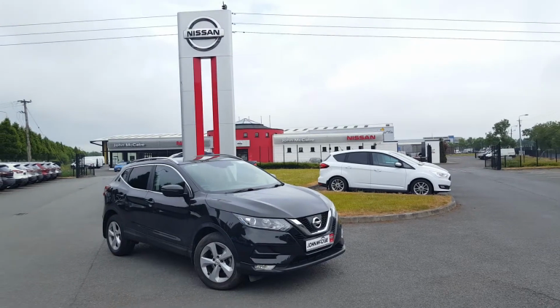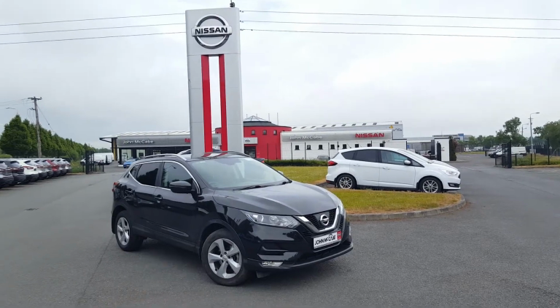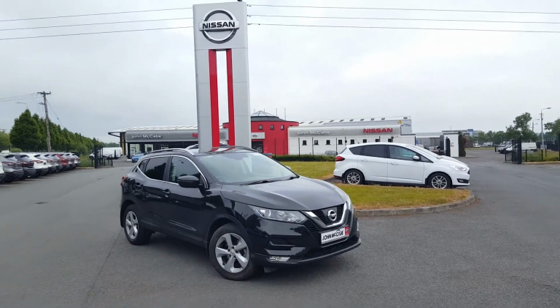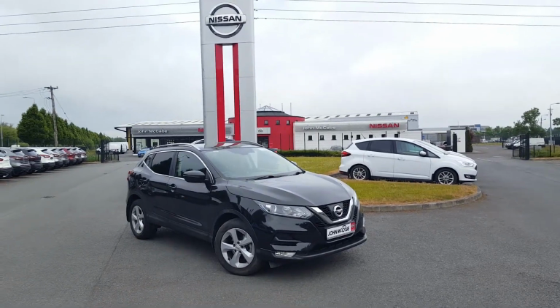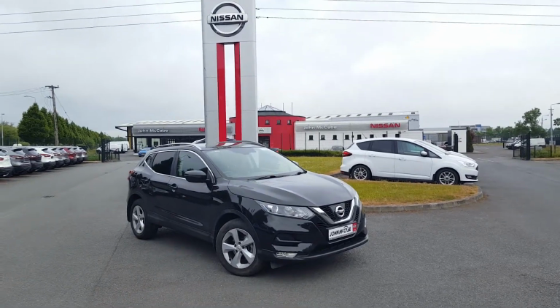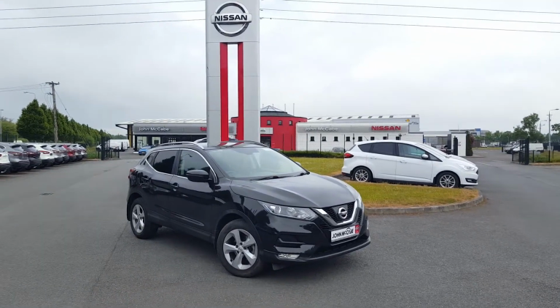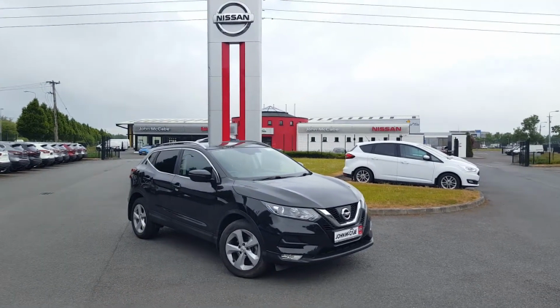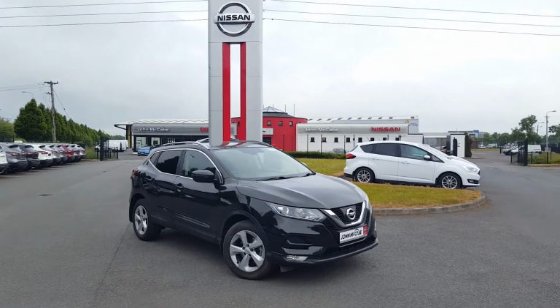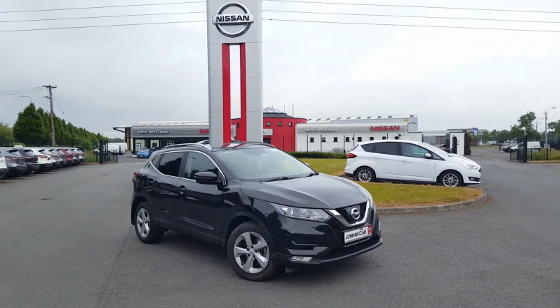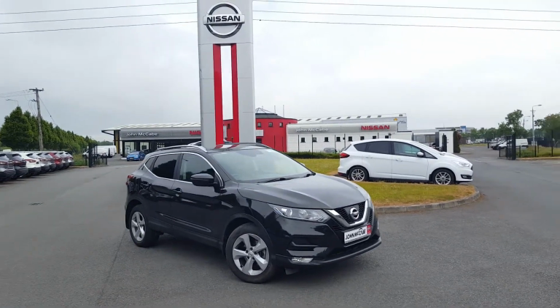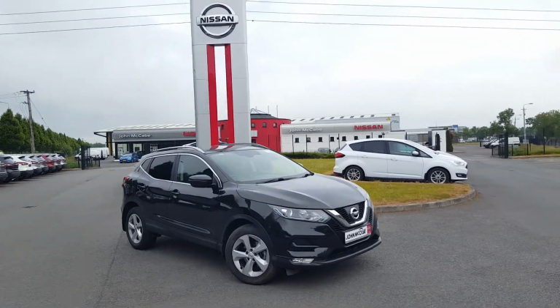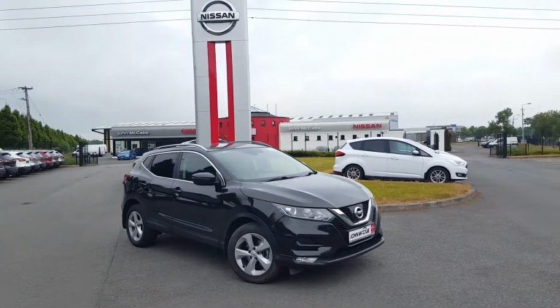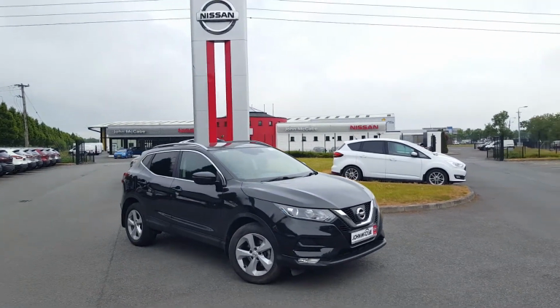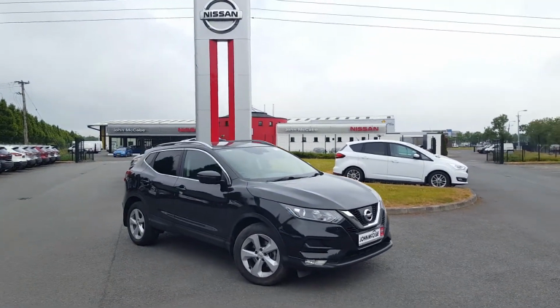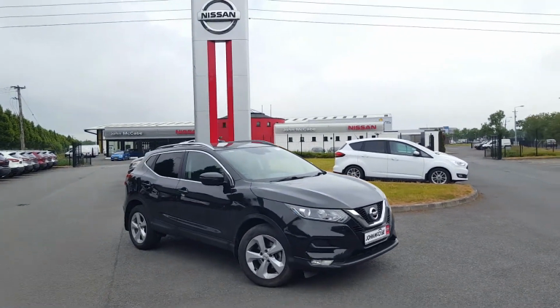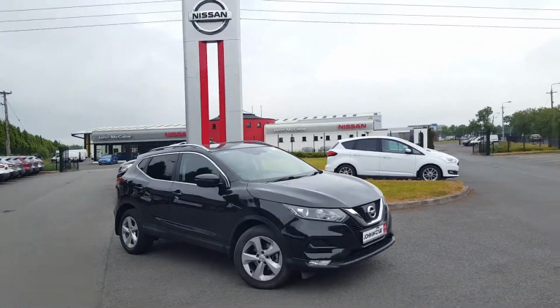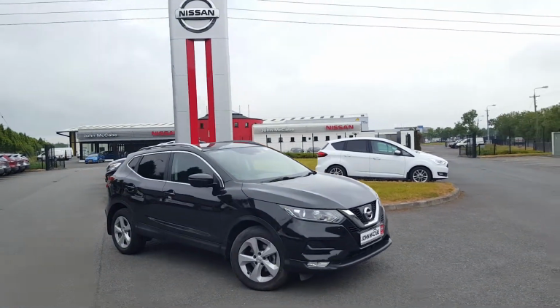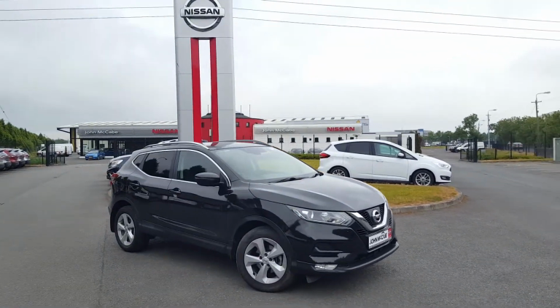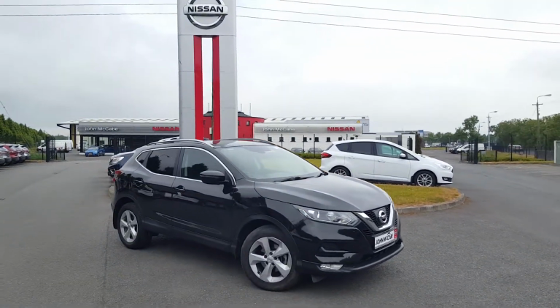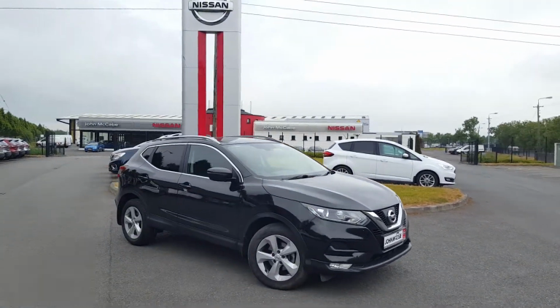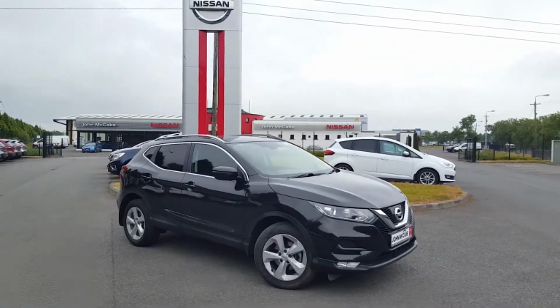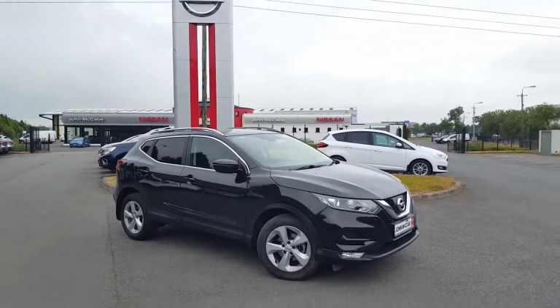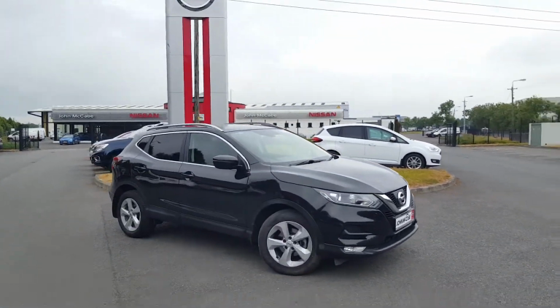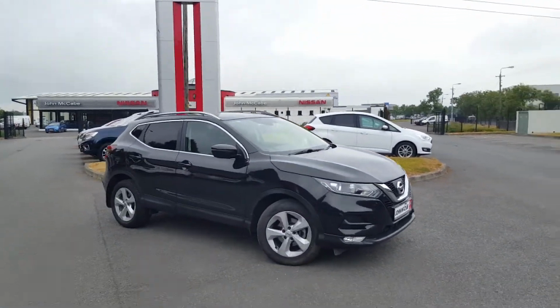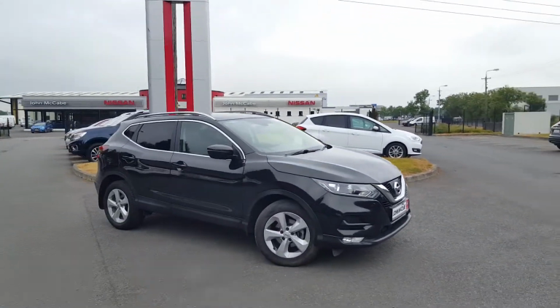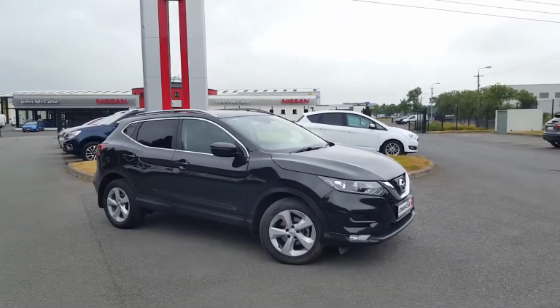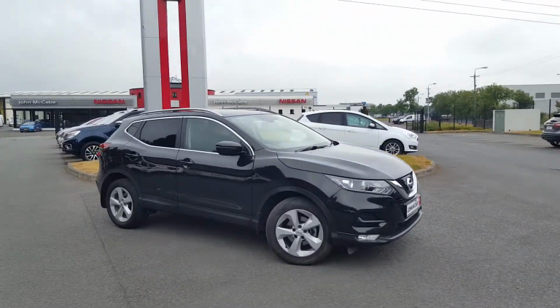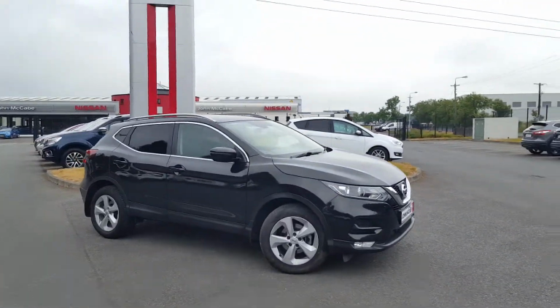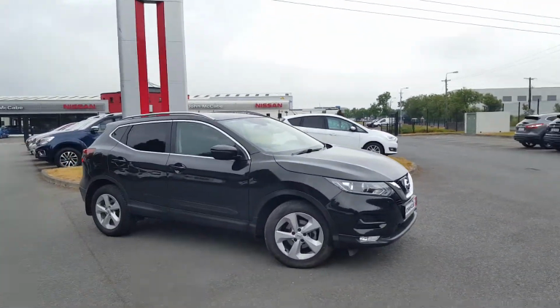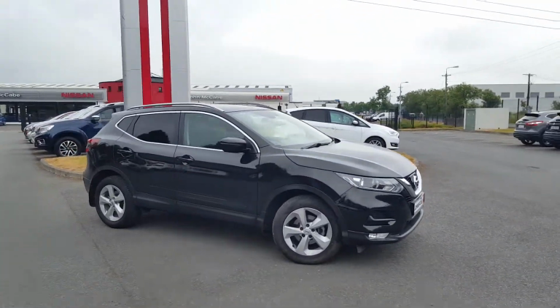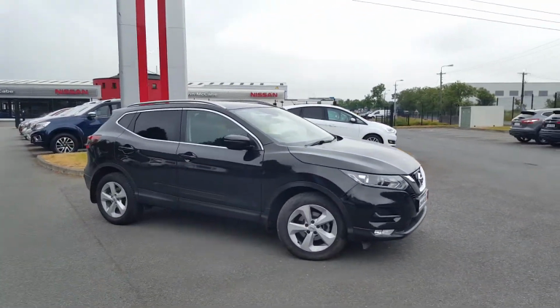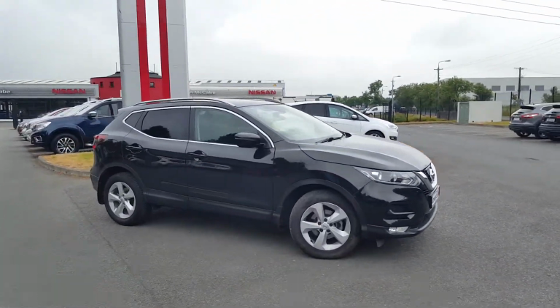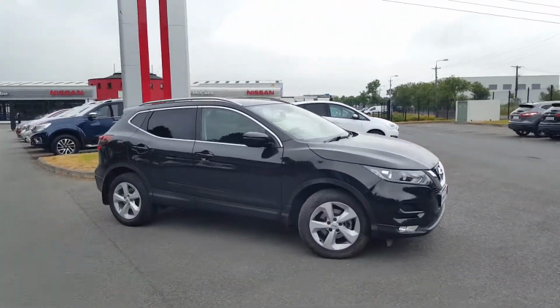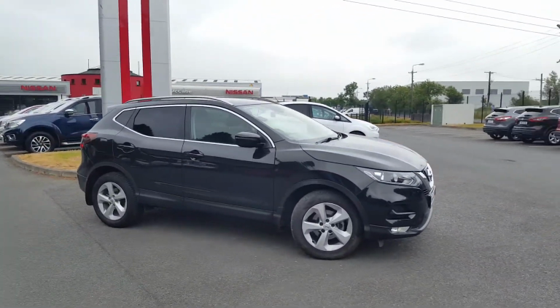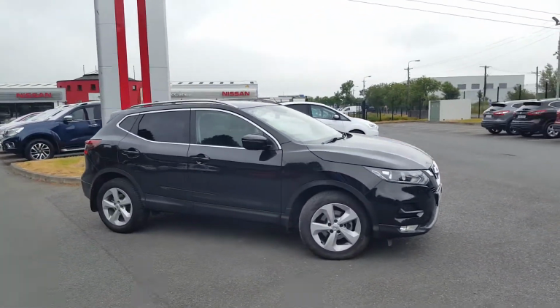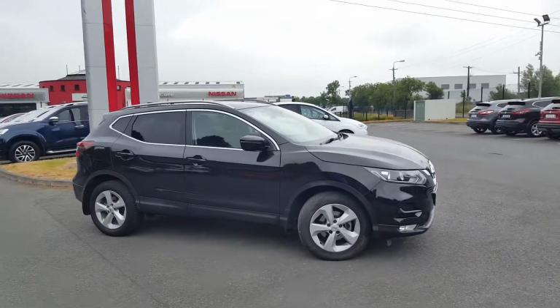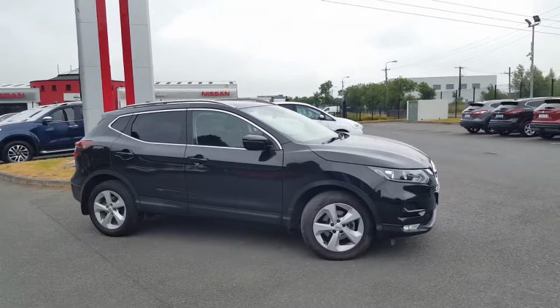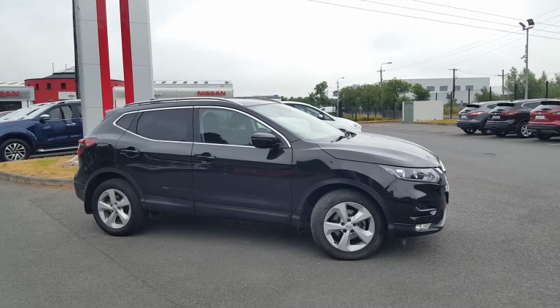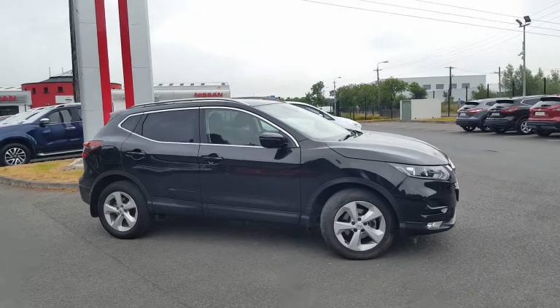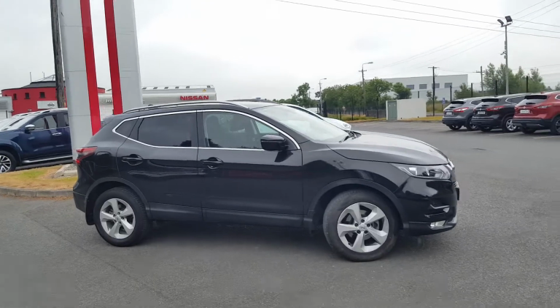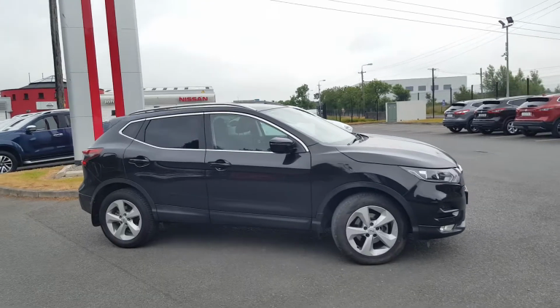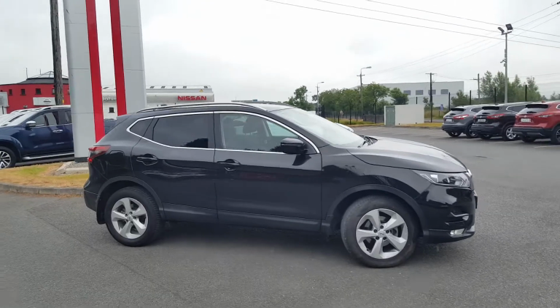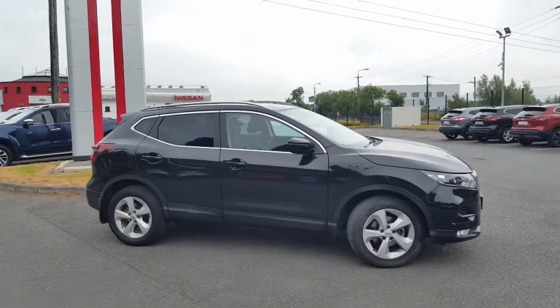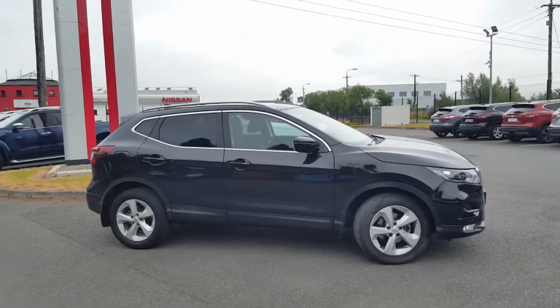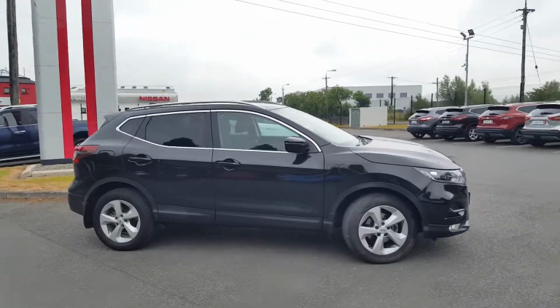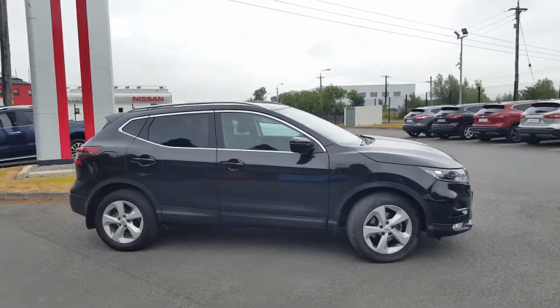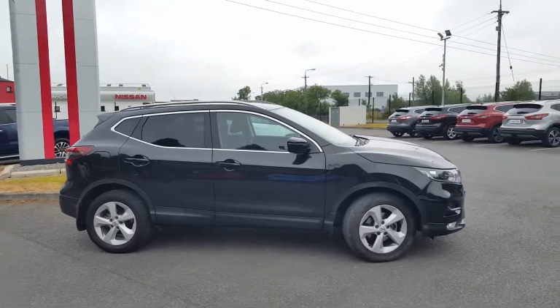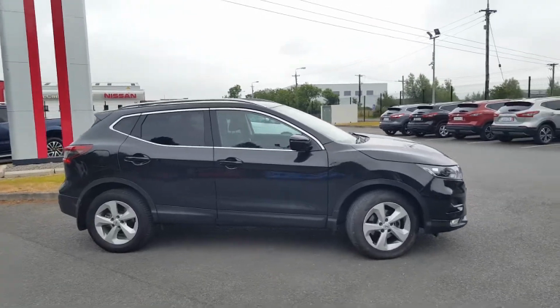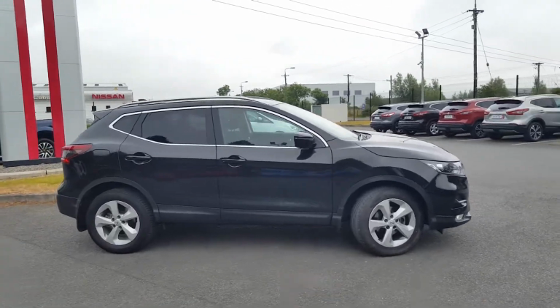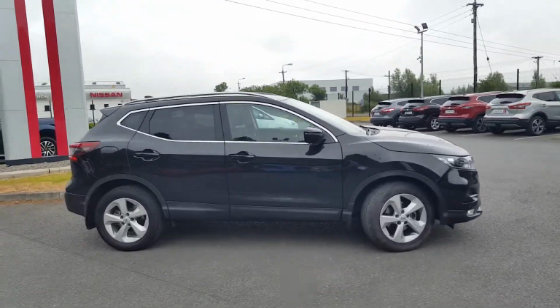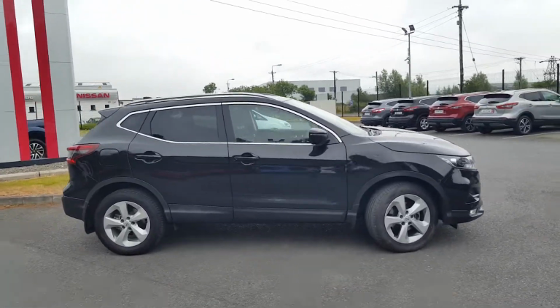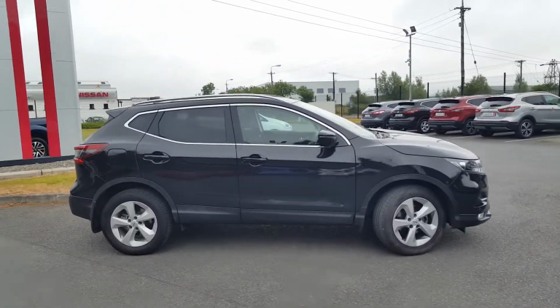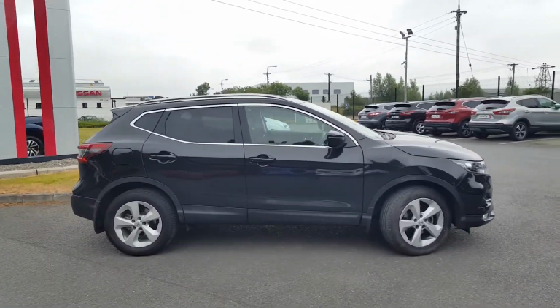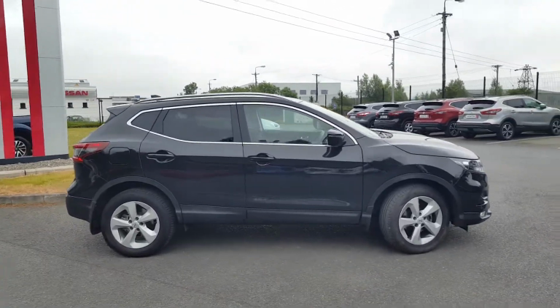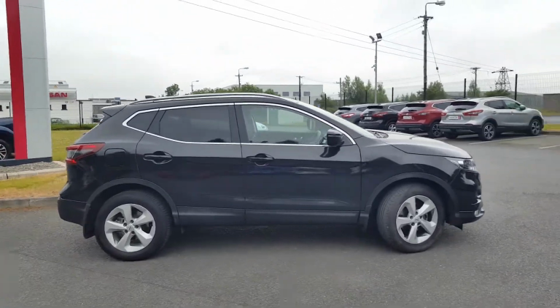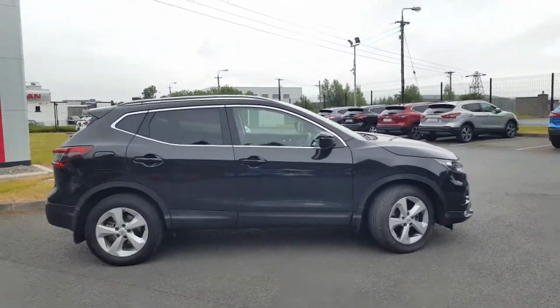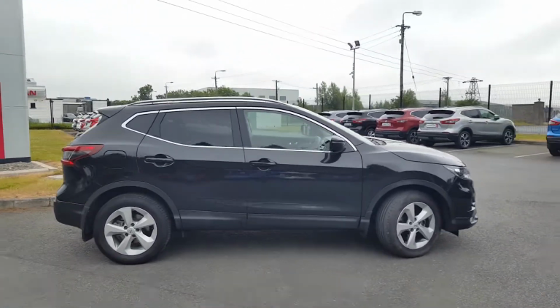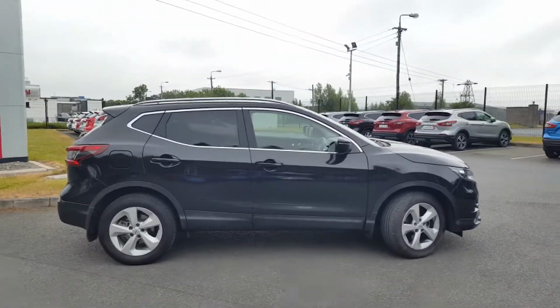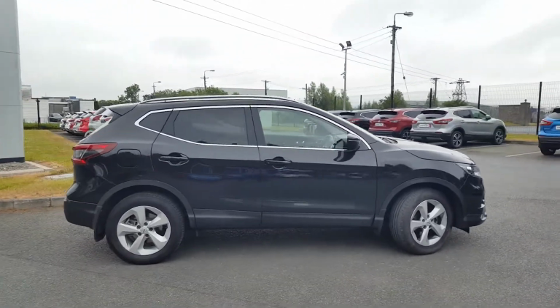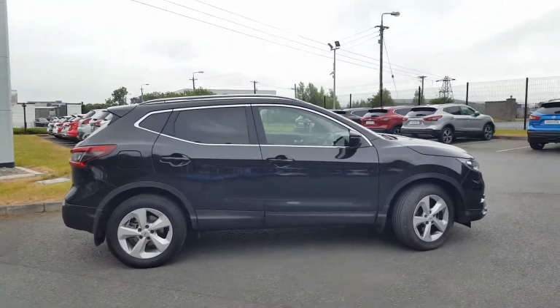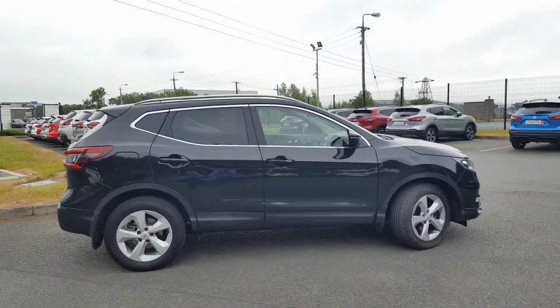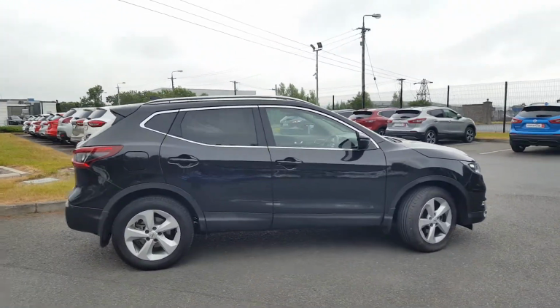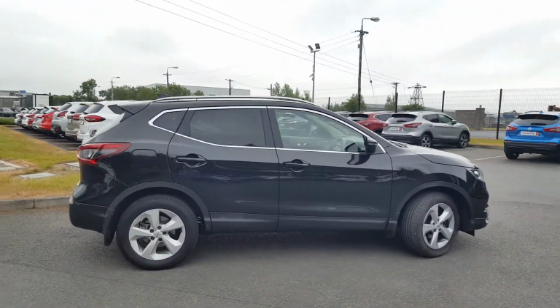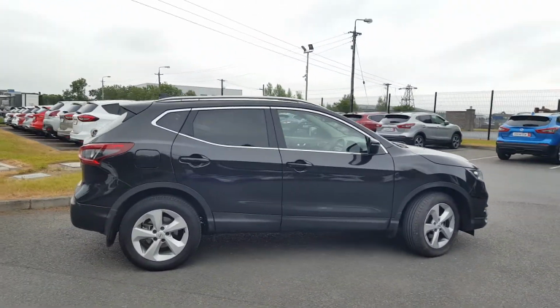Hi everyone, this is Walter from John McCabe Nissan in Dundalk. Today I'd like to show you this beautiful 2018 Nissan Qashqai.